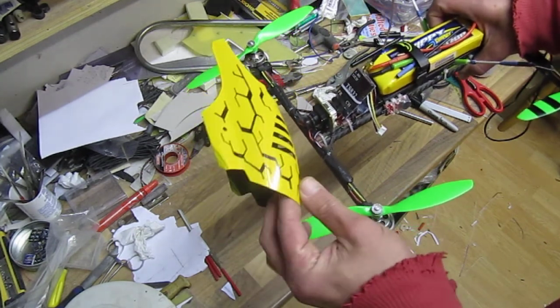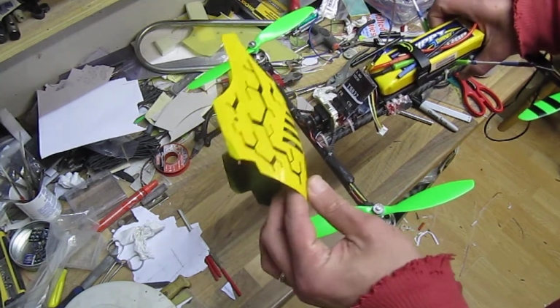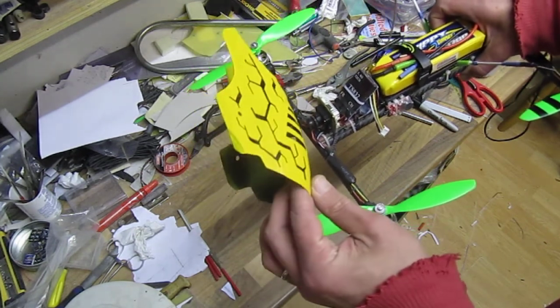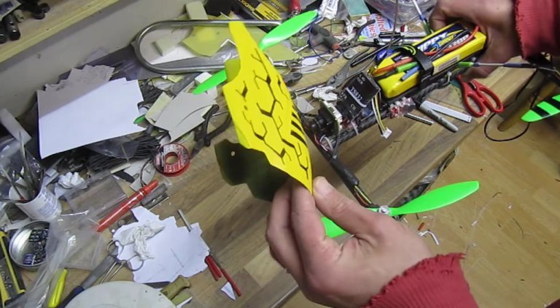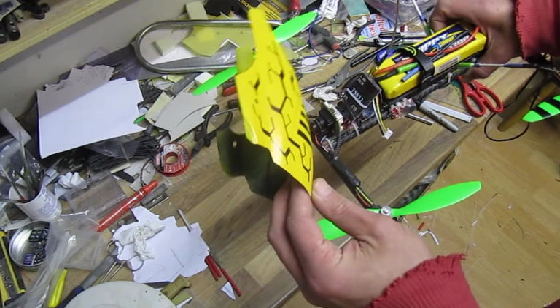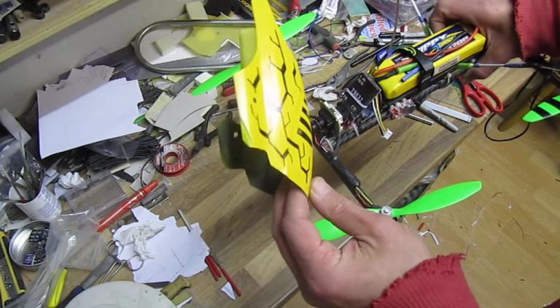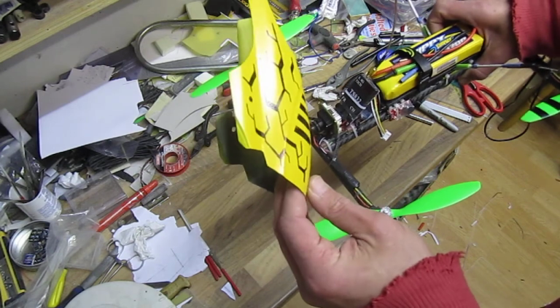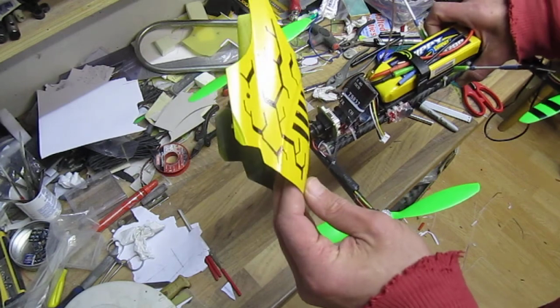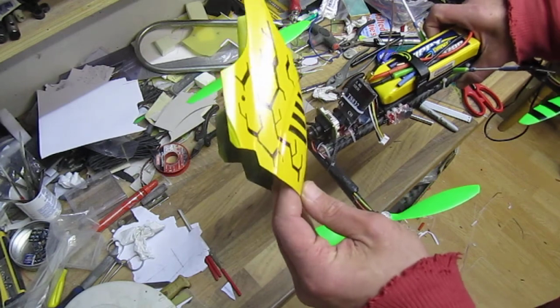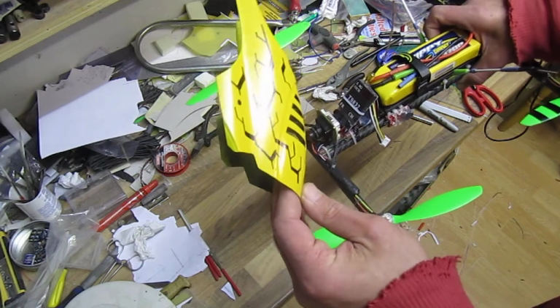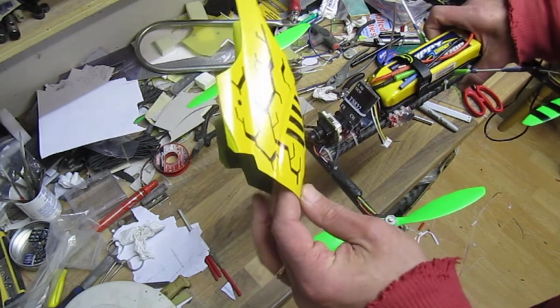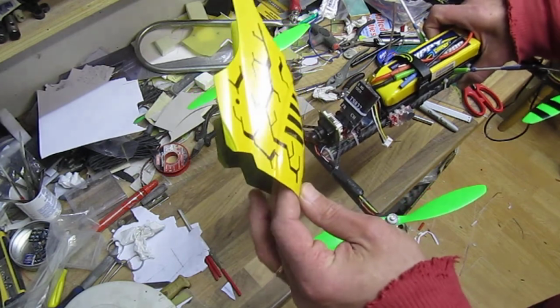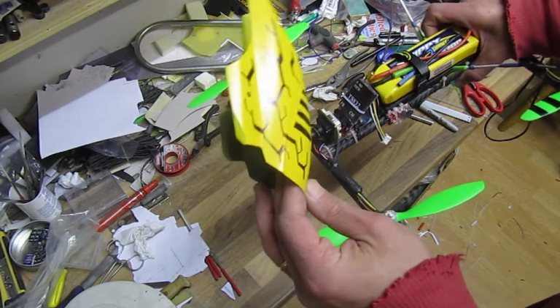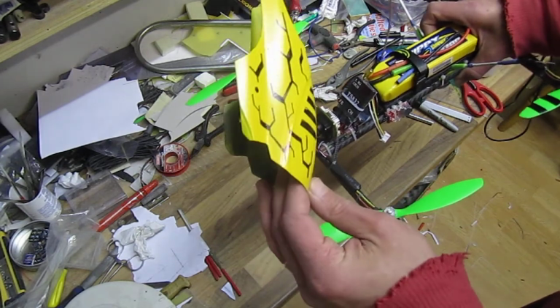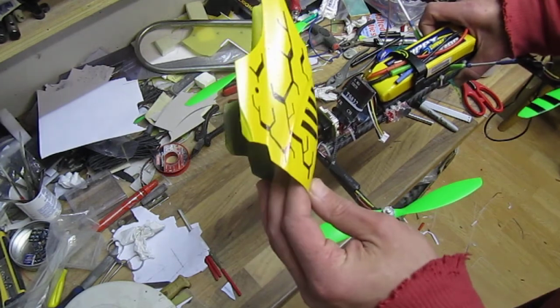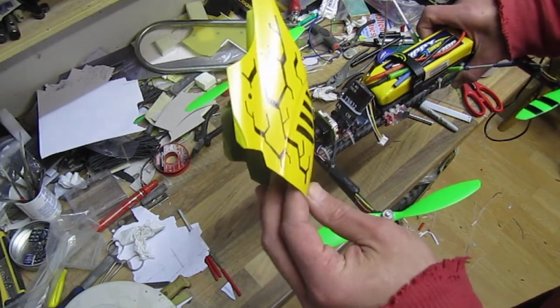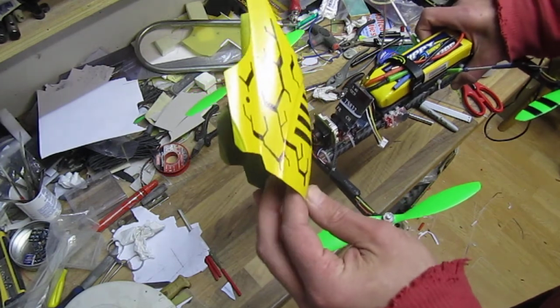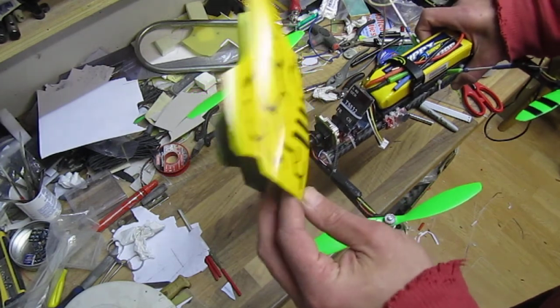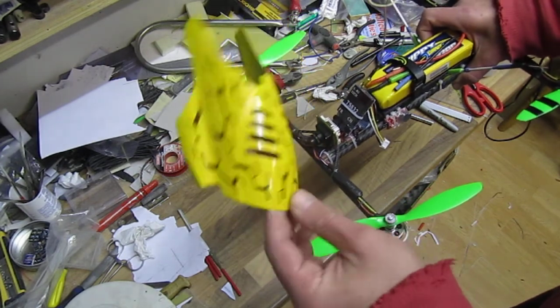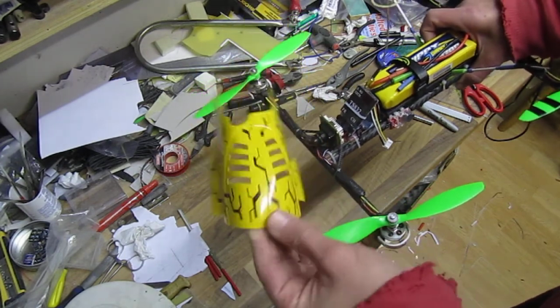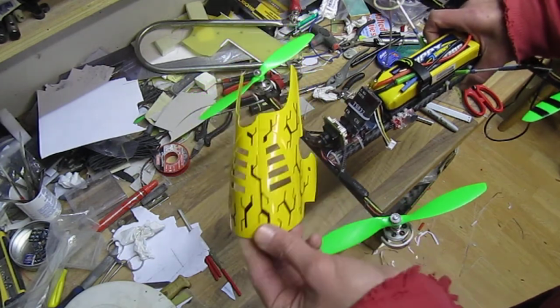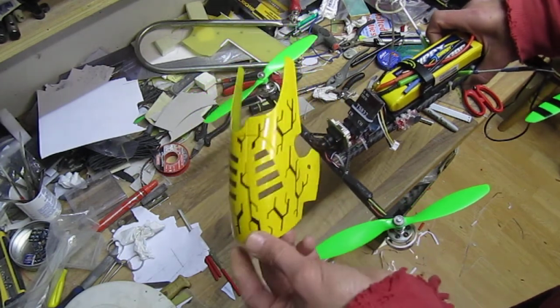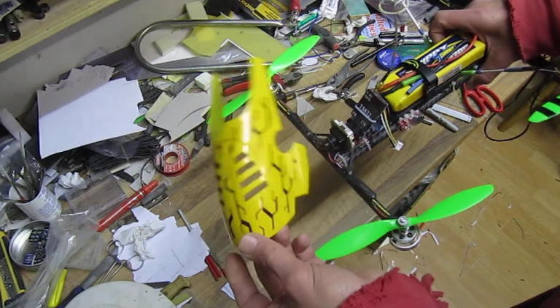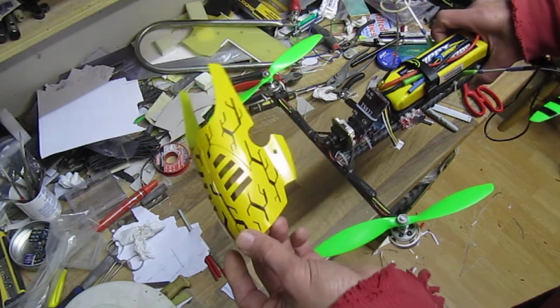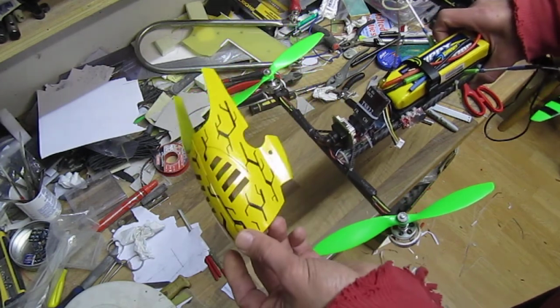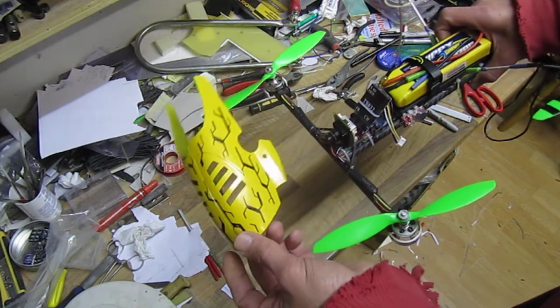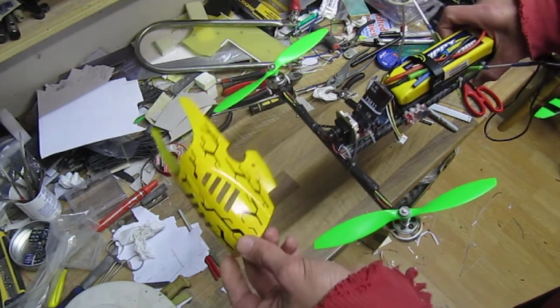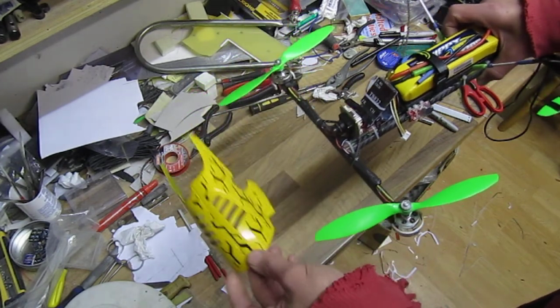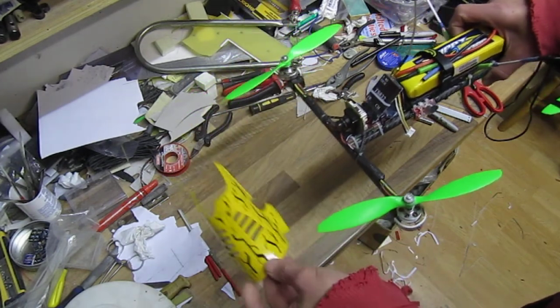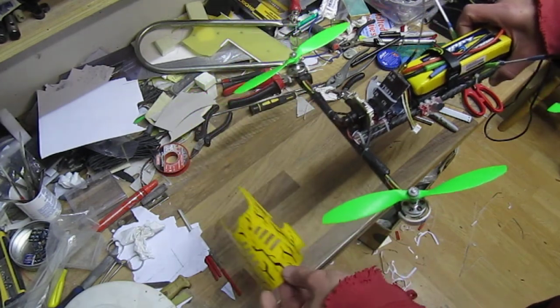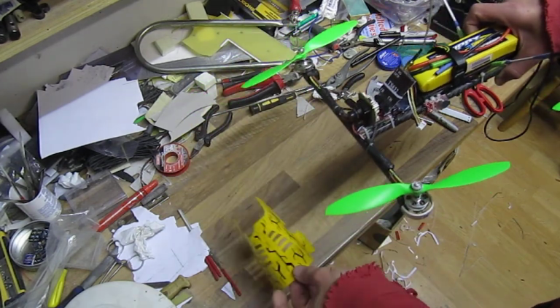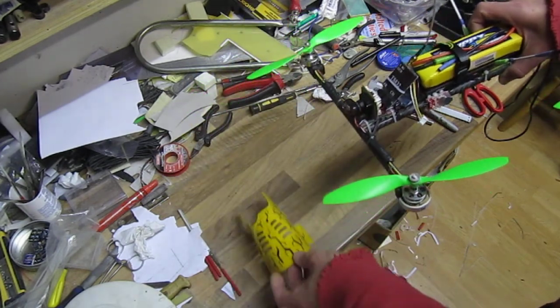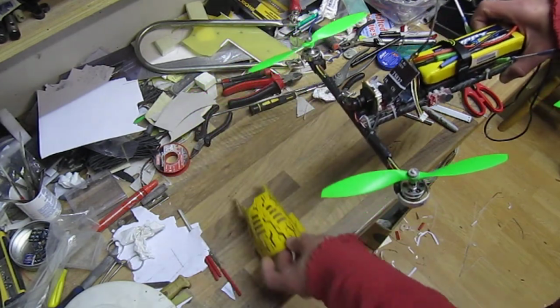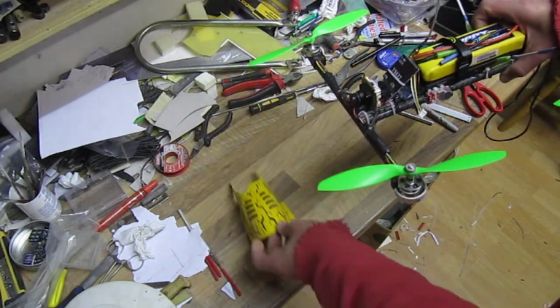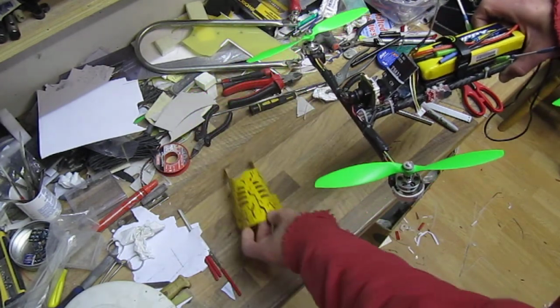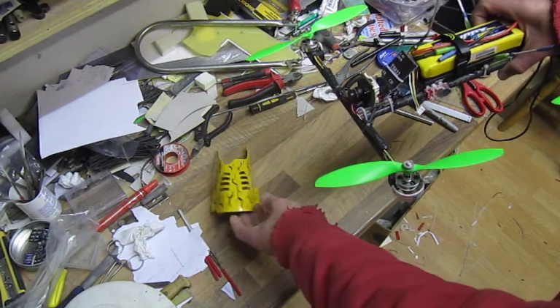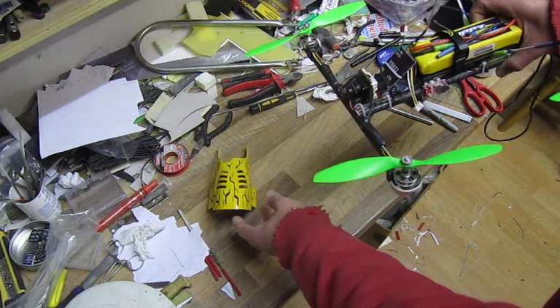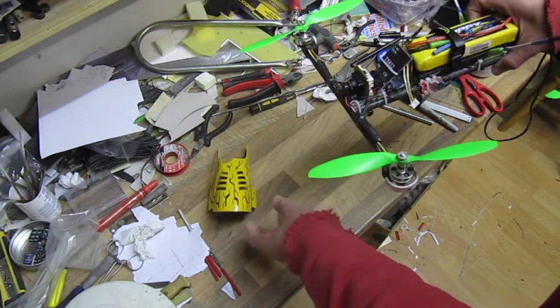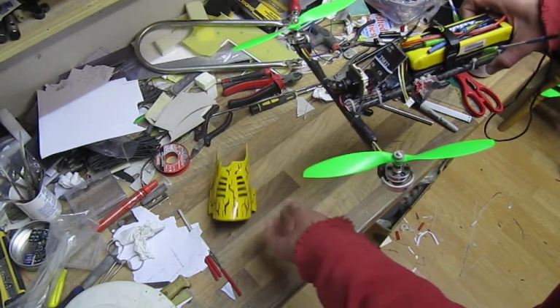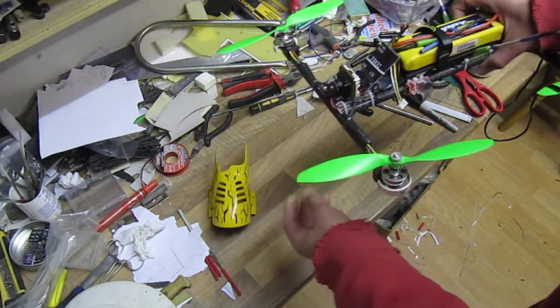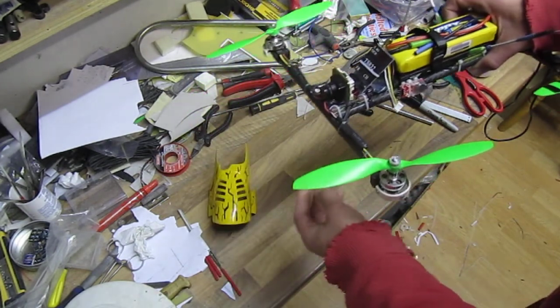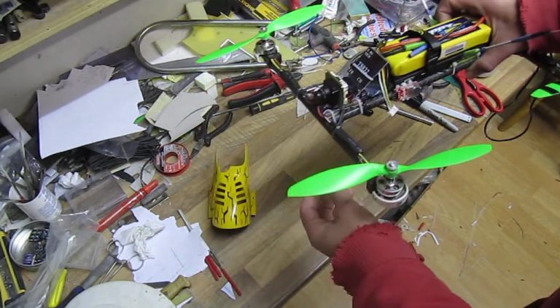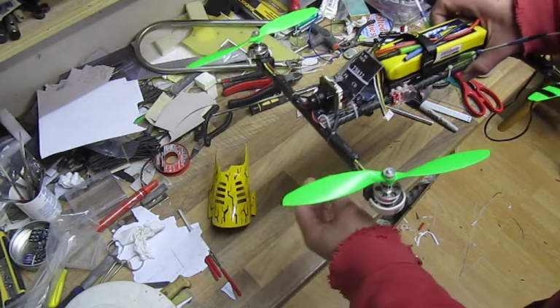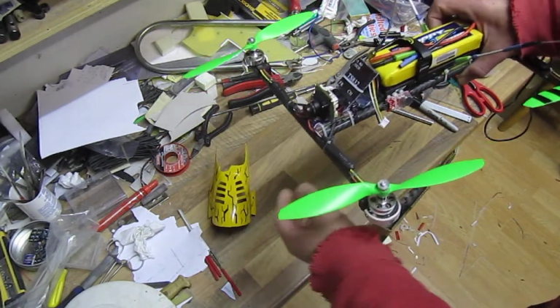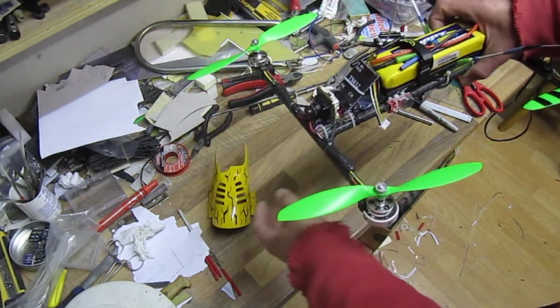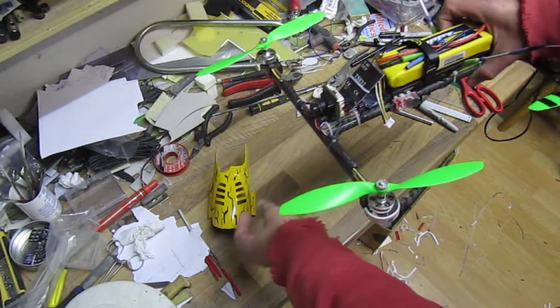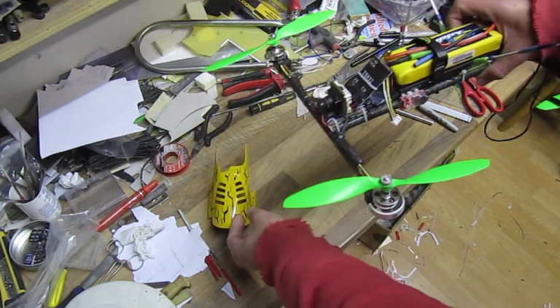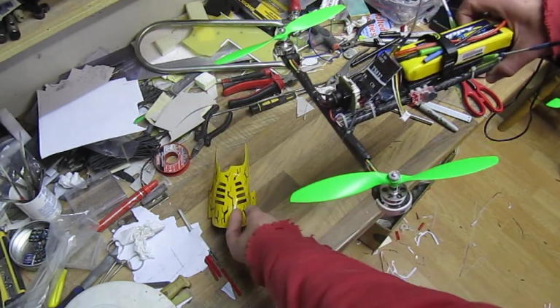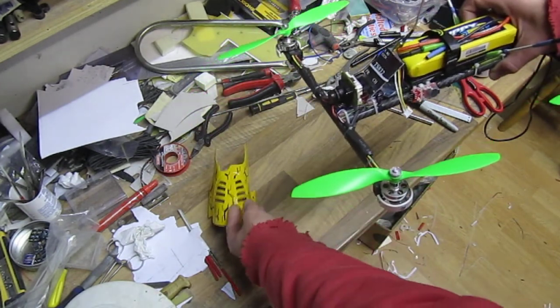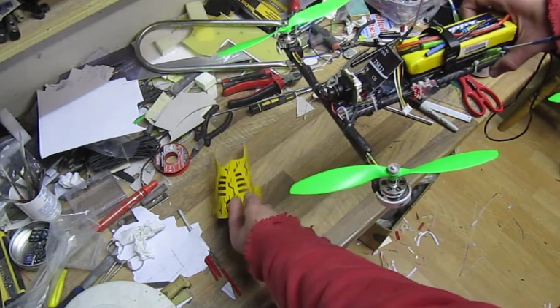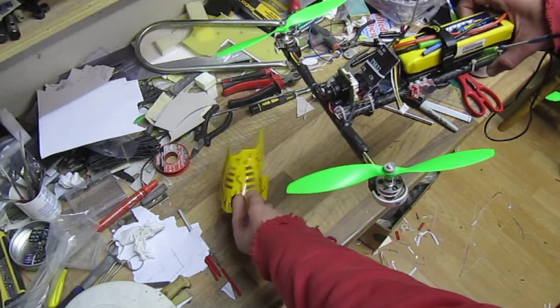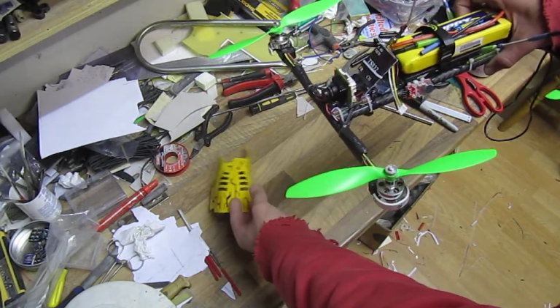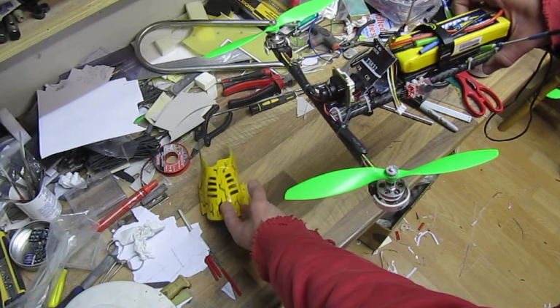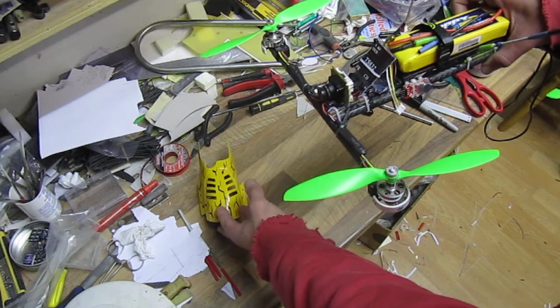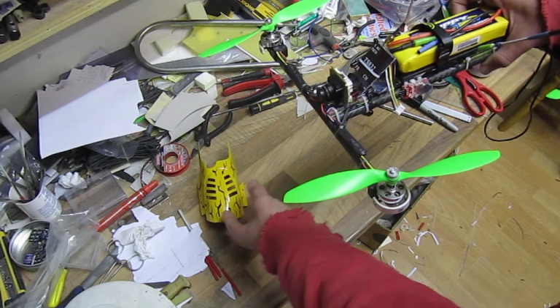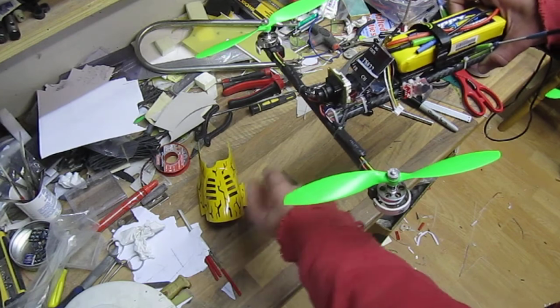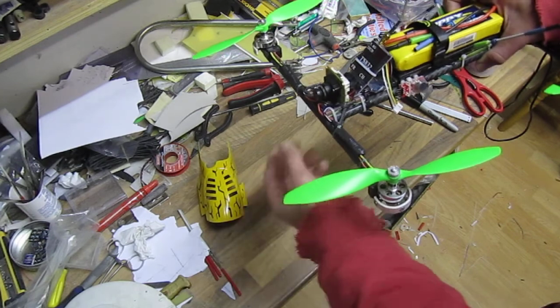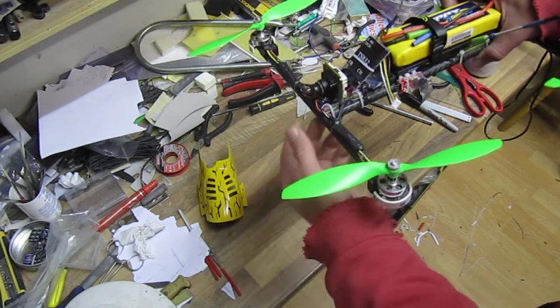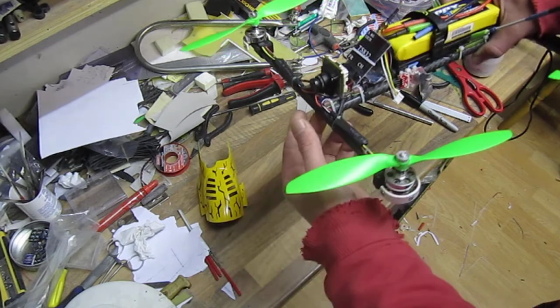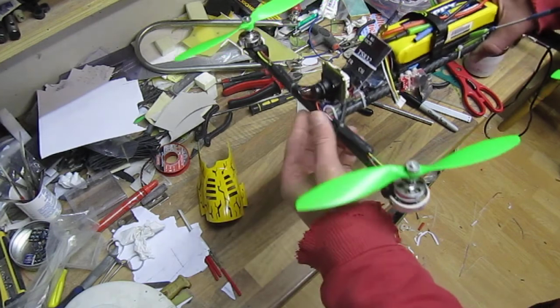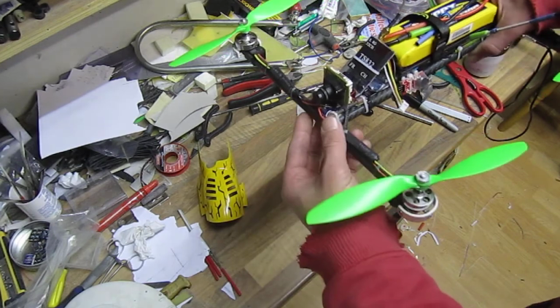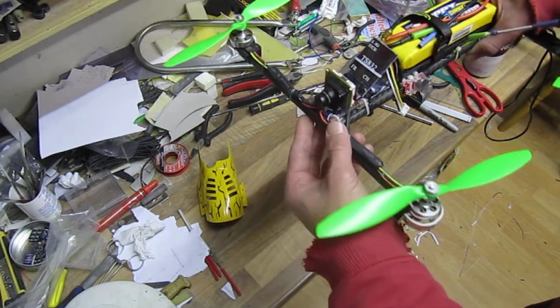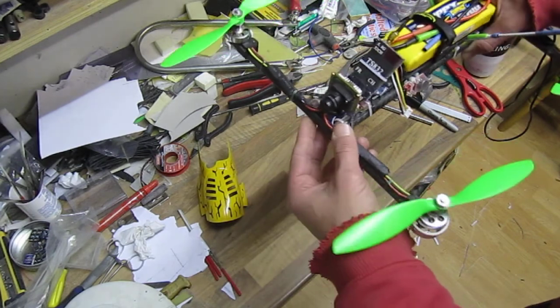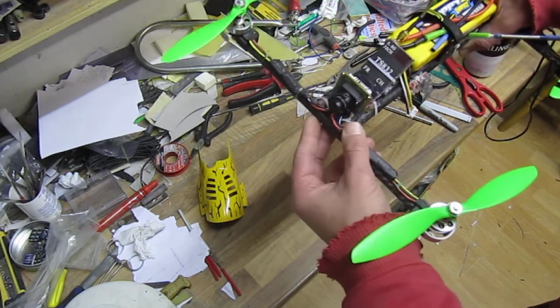I stuck the canopy on for no particular reason other than the looks — it's from a kids' heli canopy, spray-painted, and I did a bit of doodling on it with a marker.